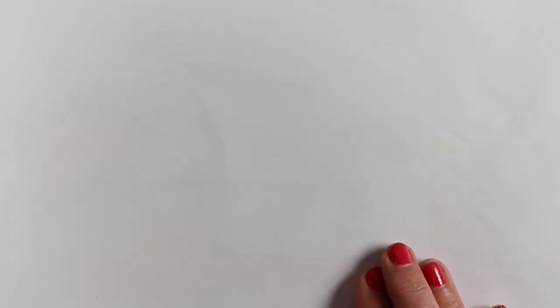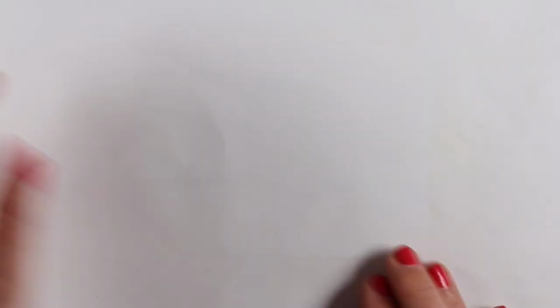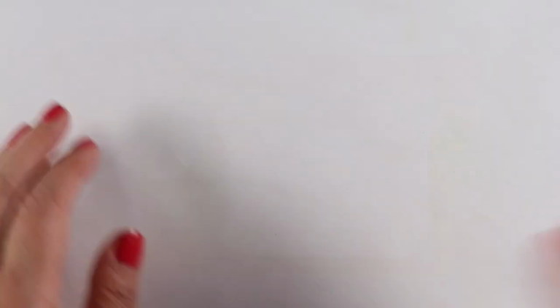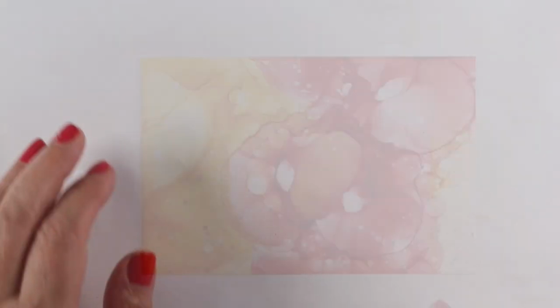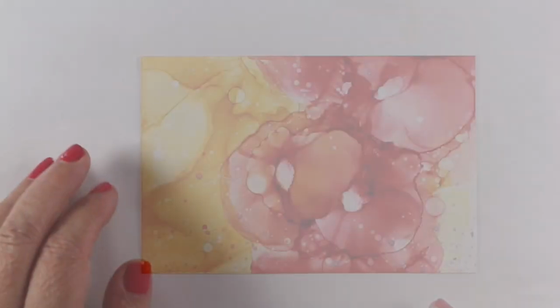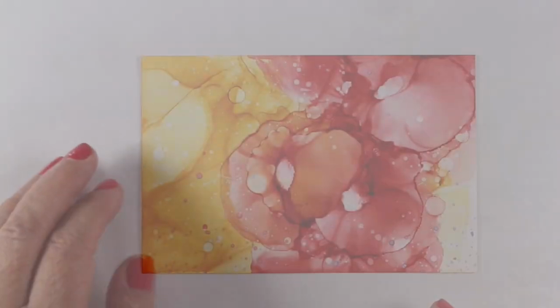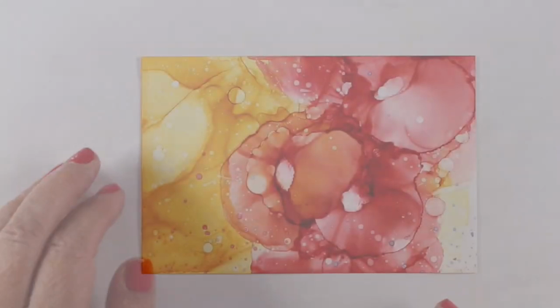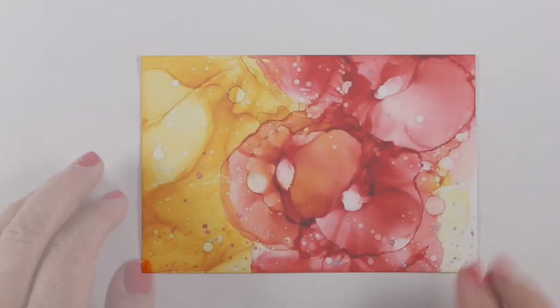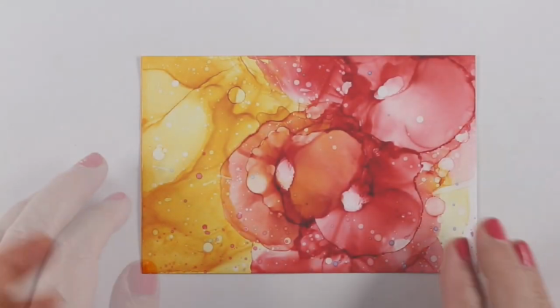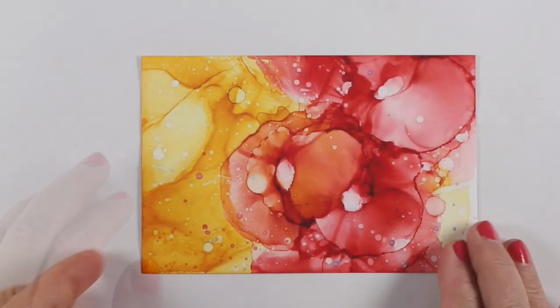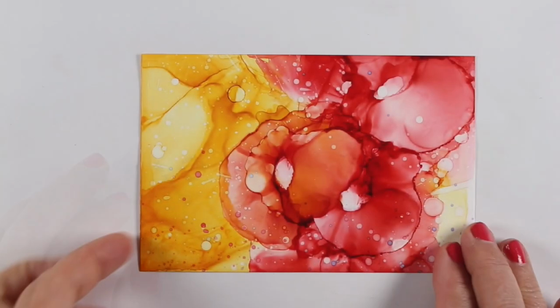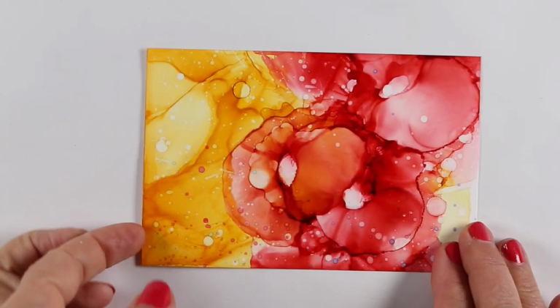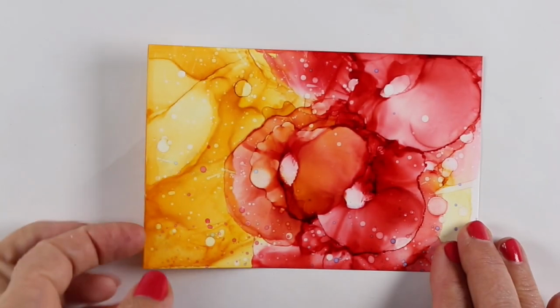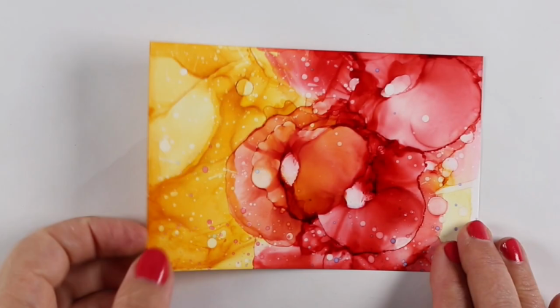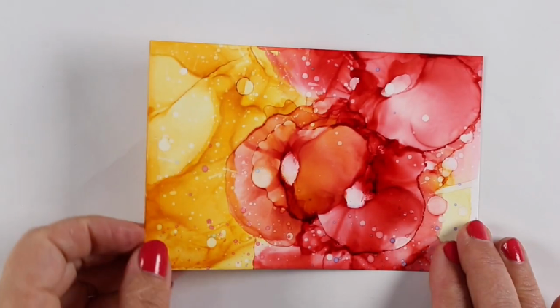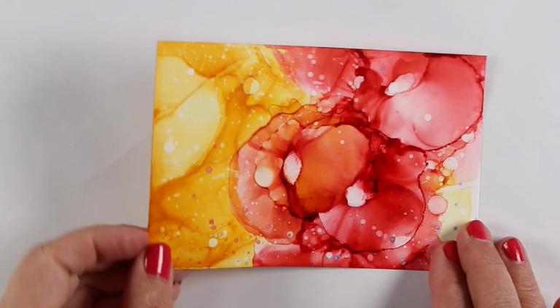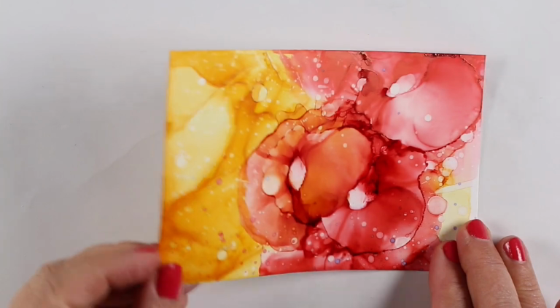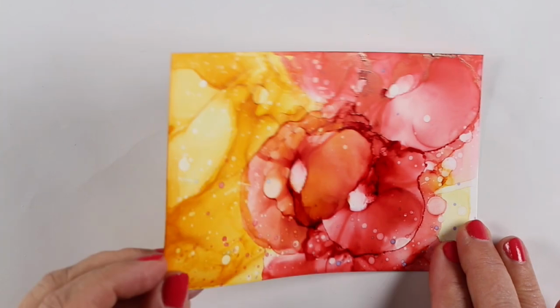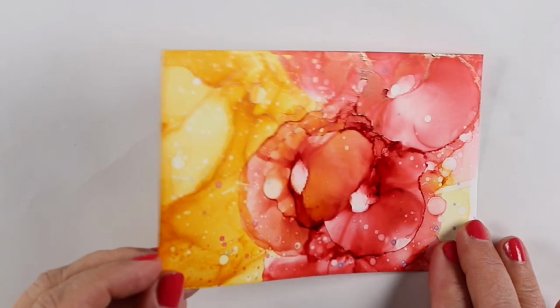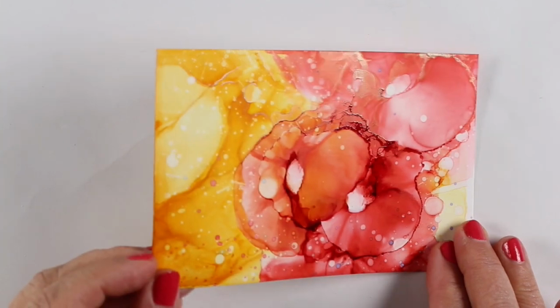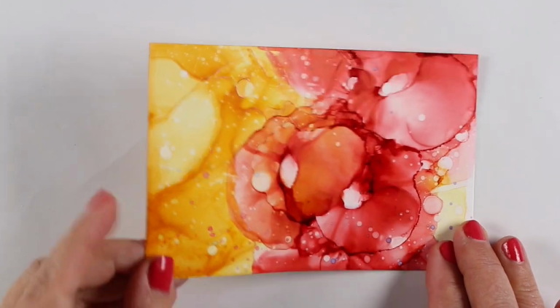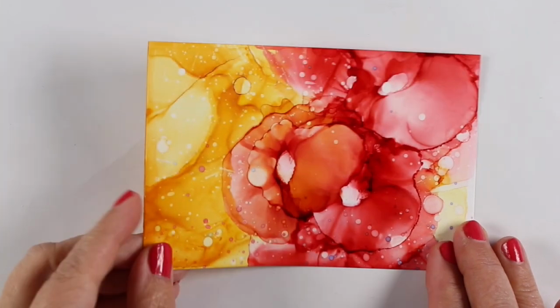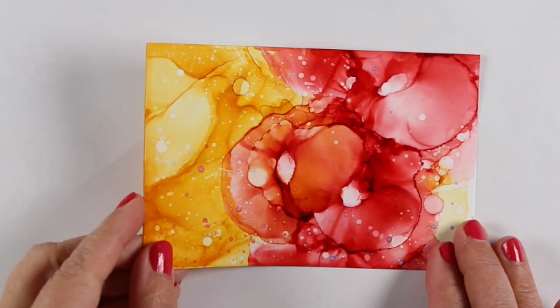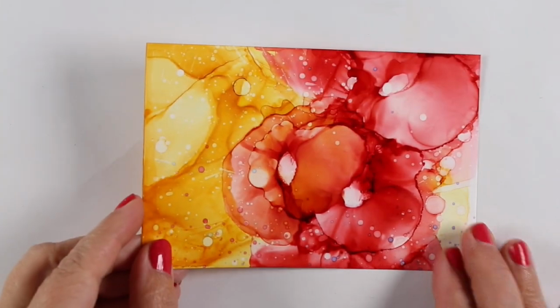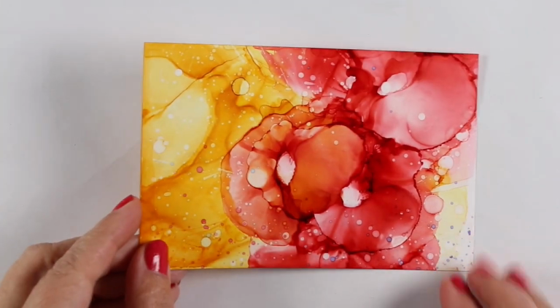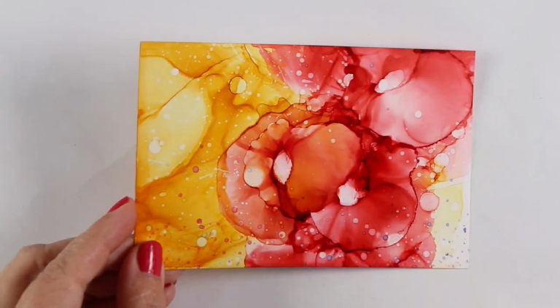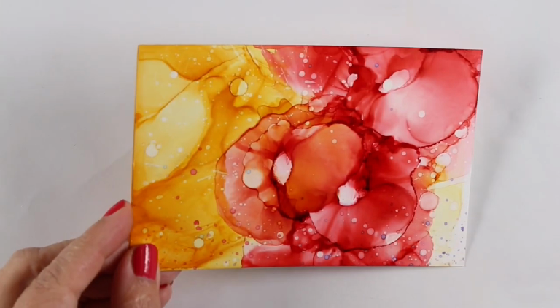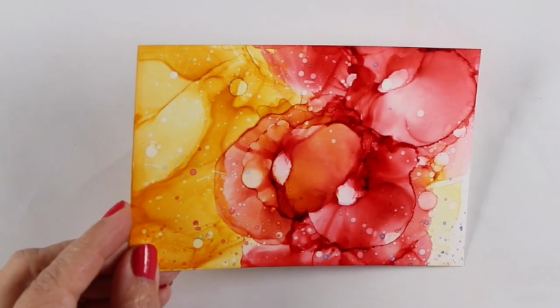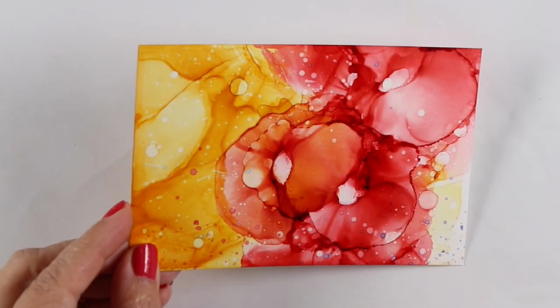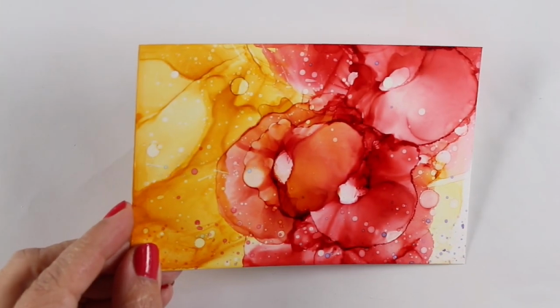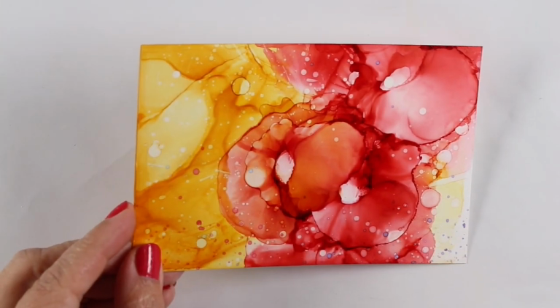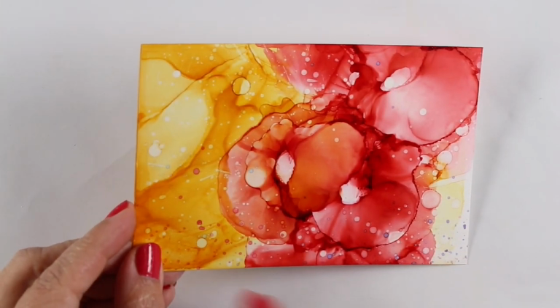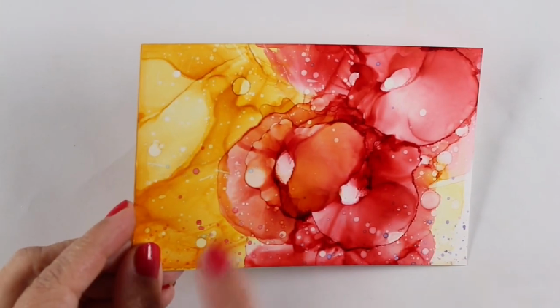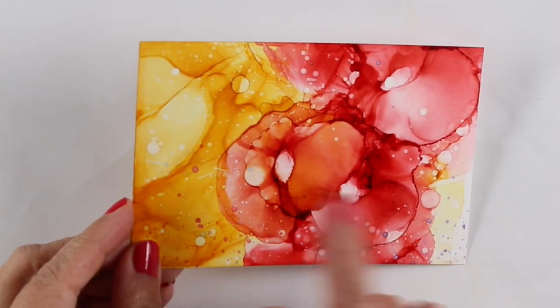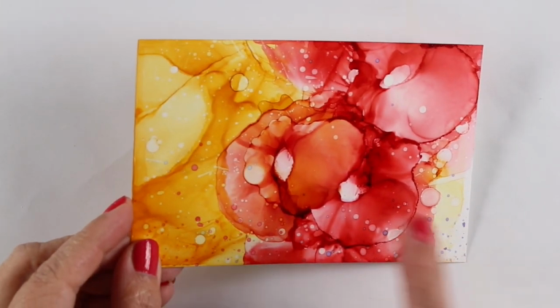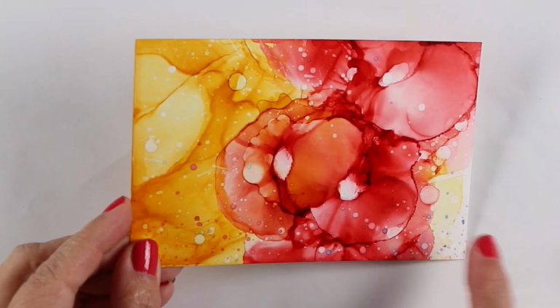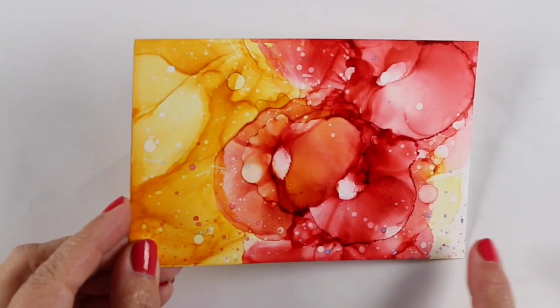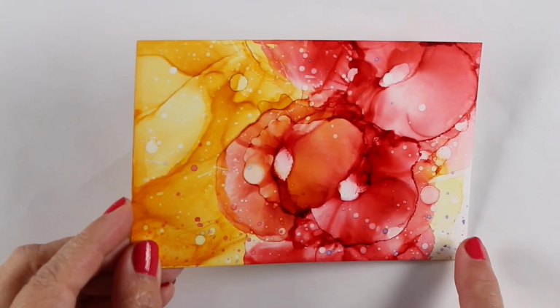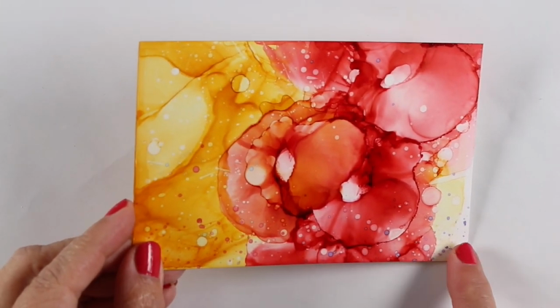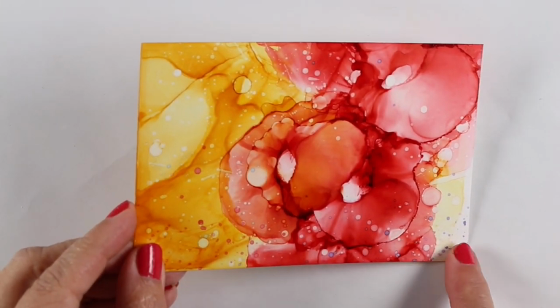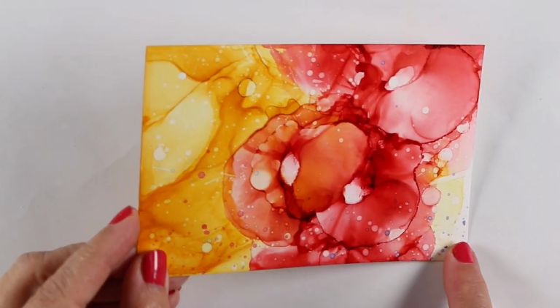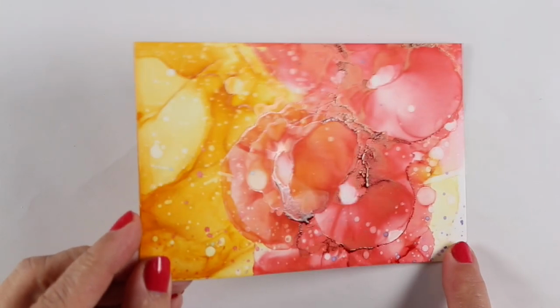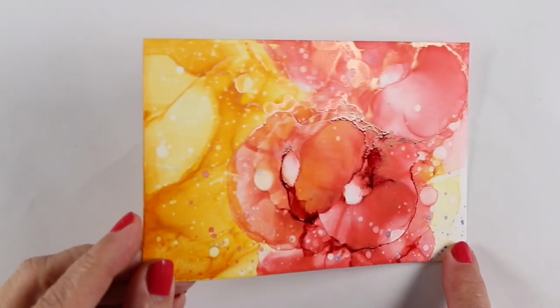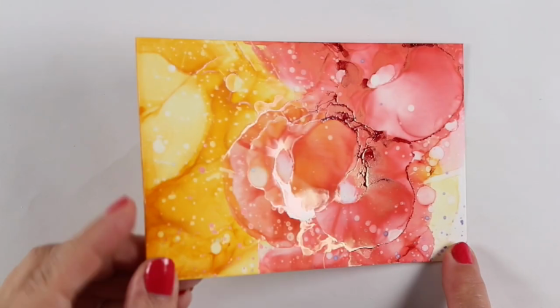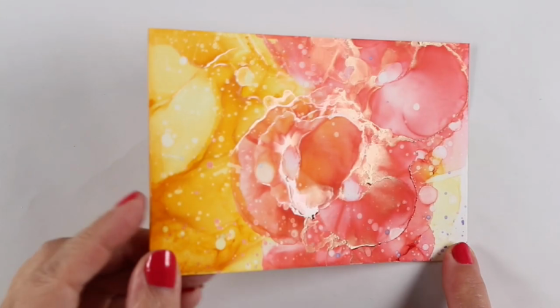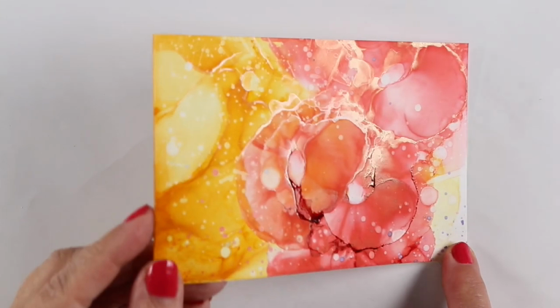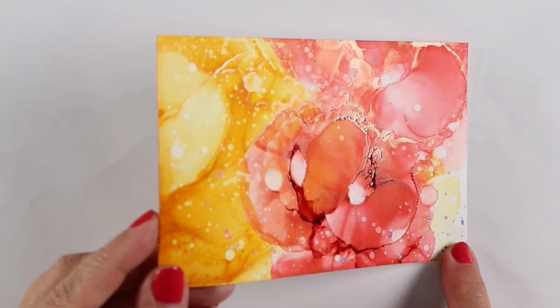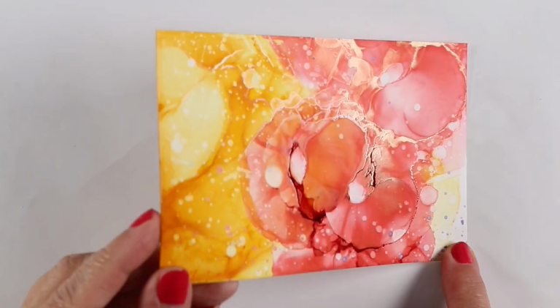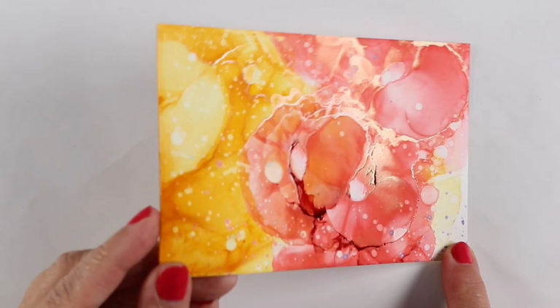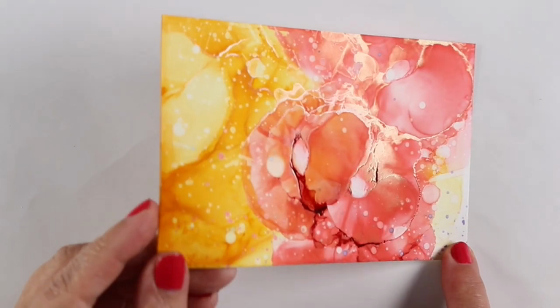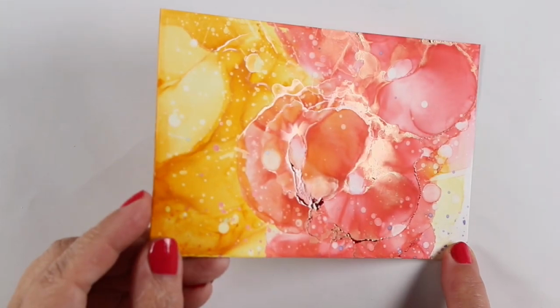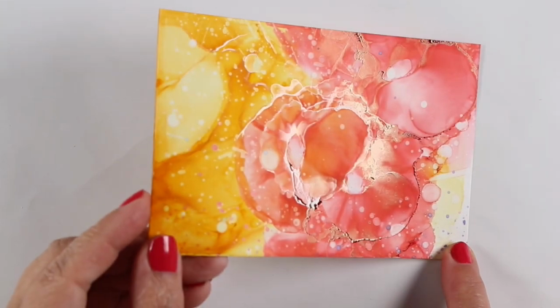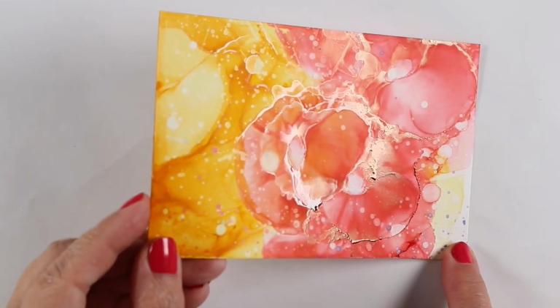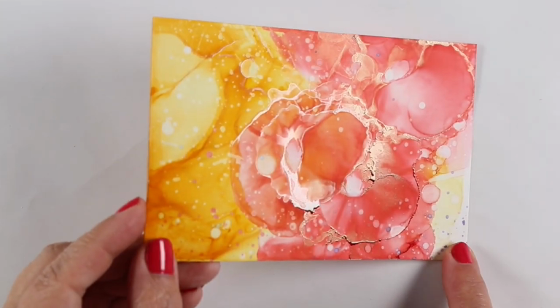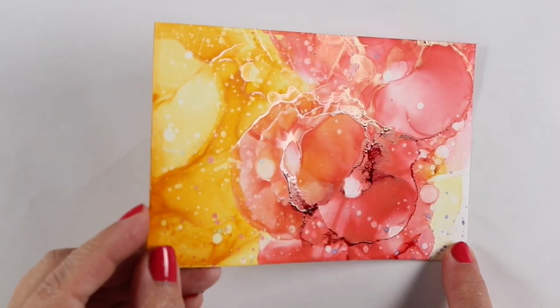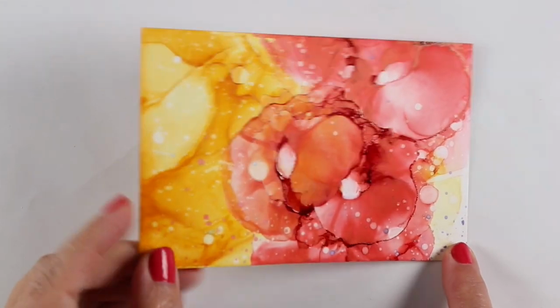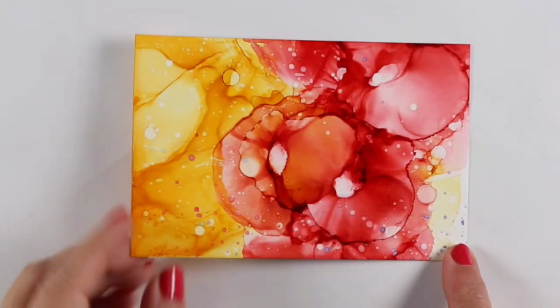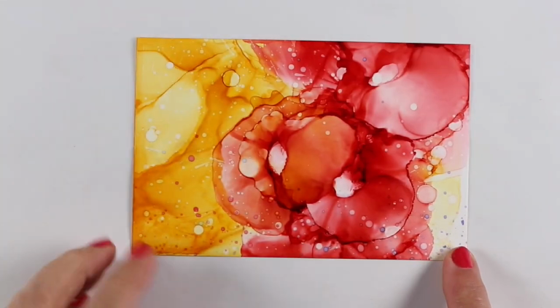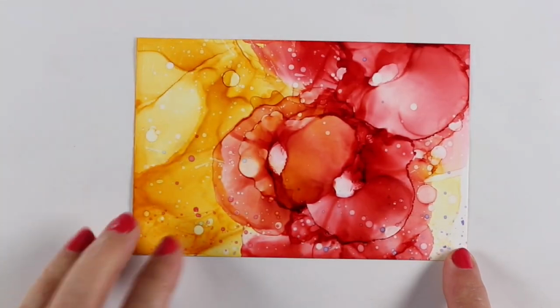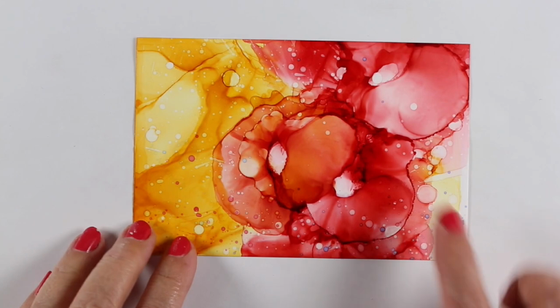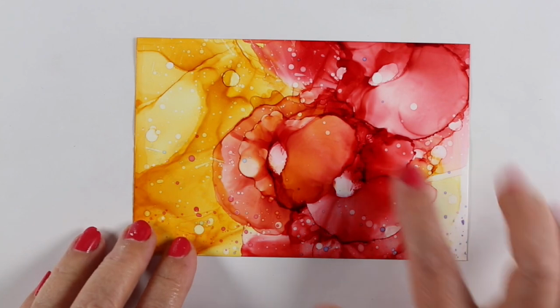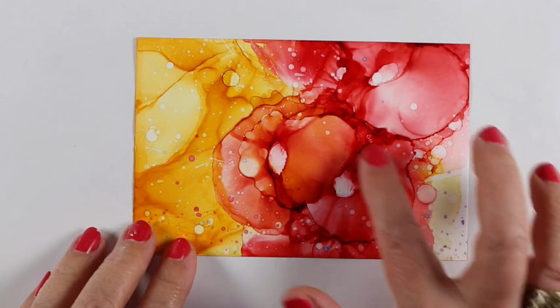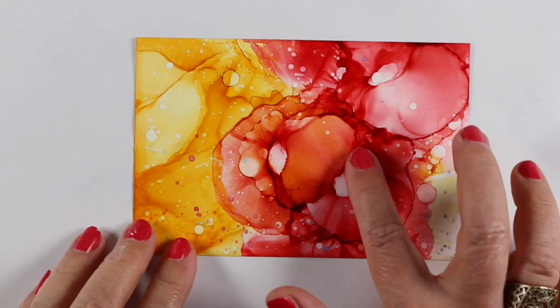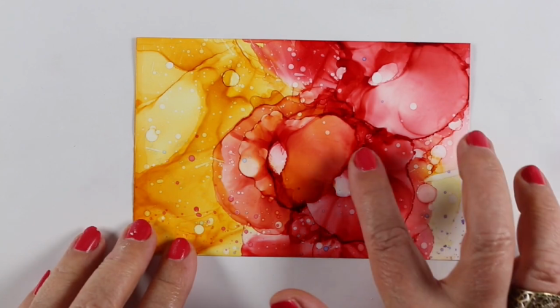I did another one with the same colors, and yes it was a little heavier ink, but this one had some sticky areas.